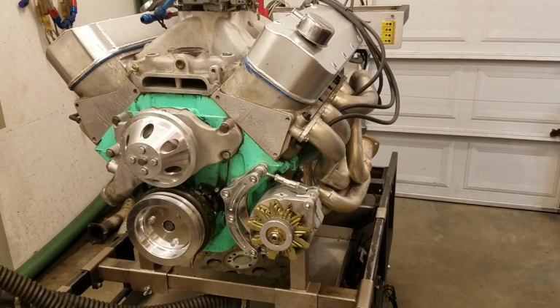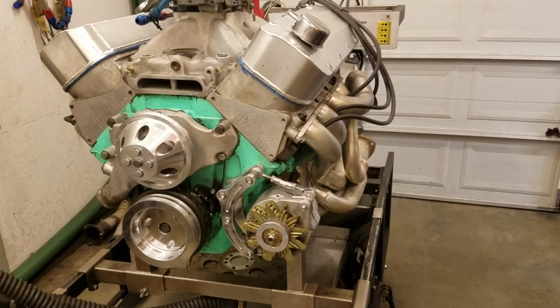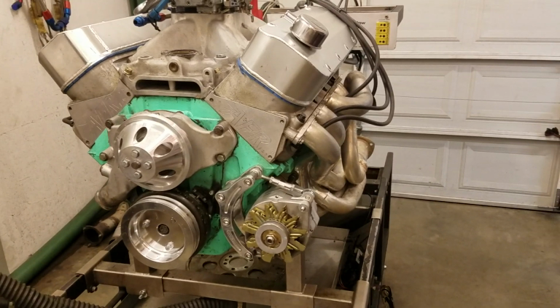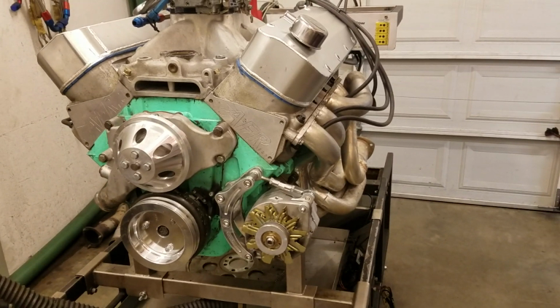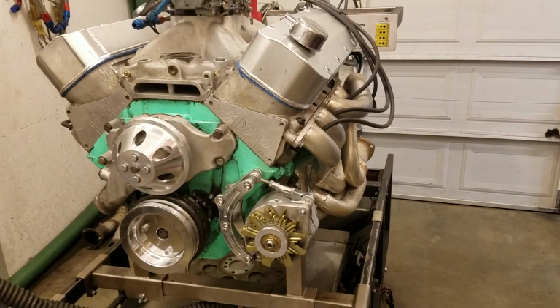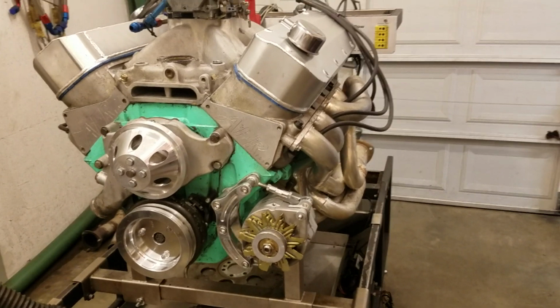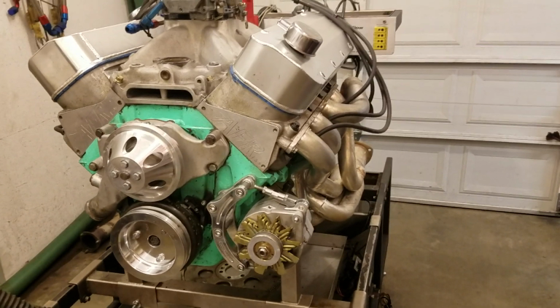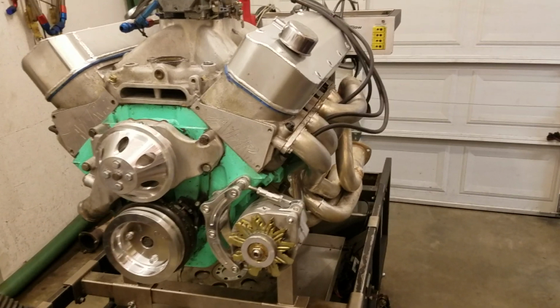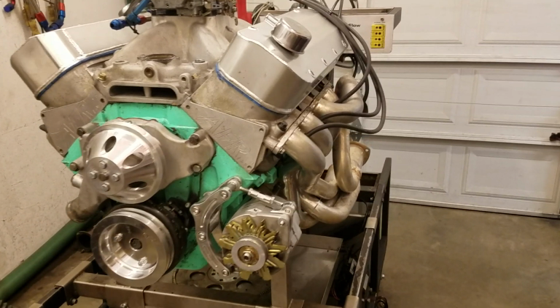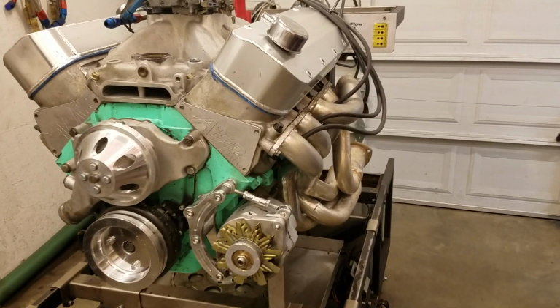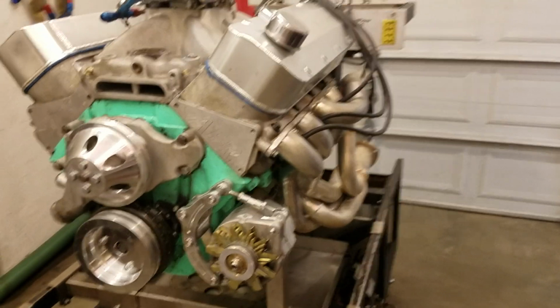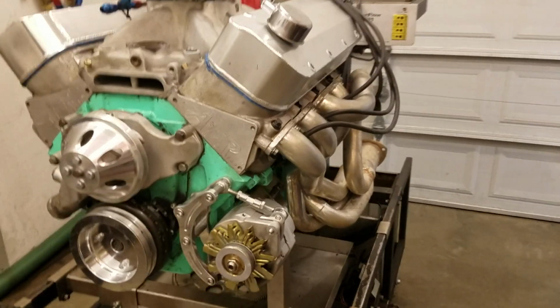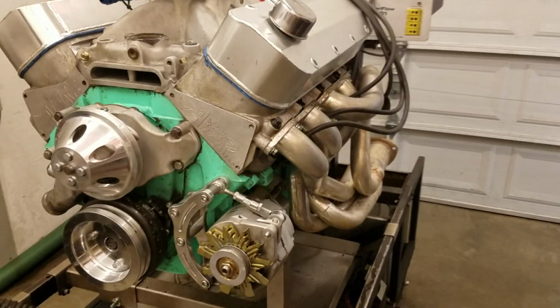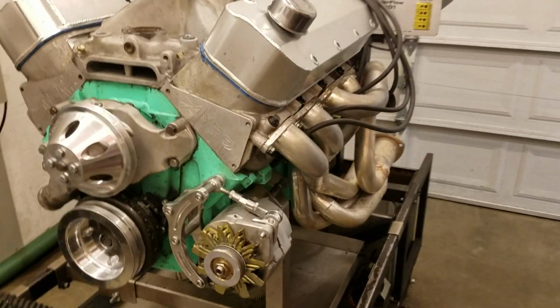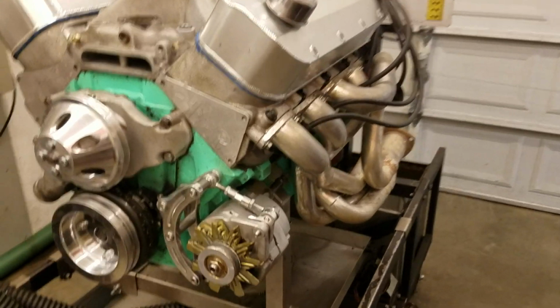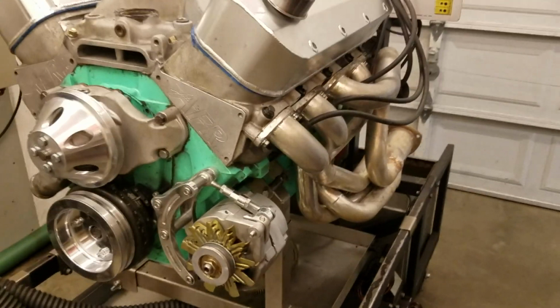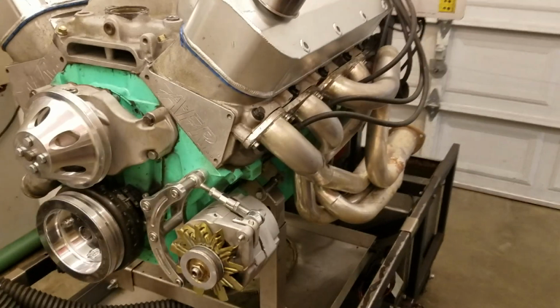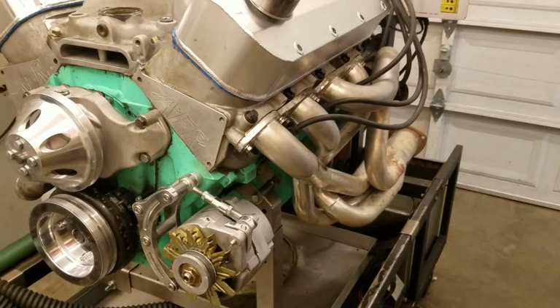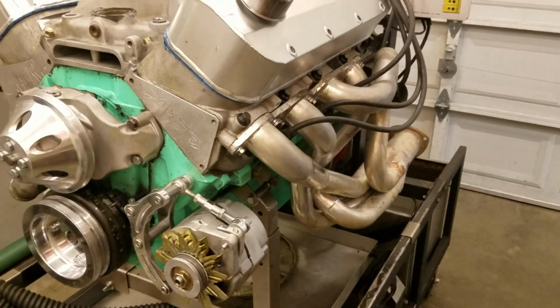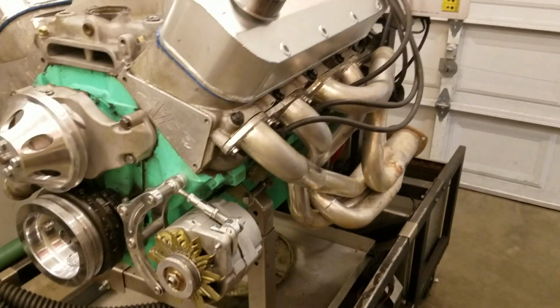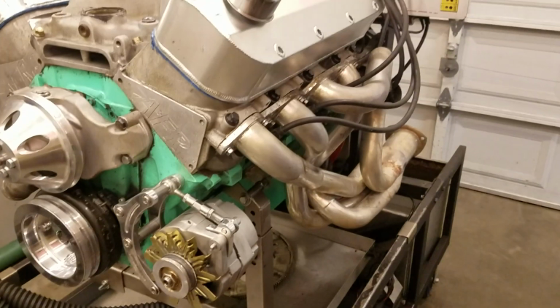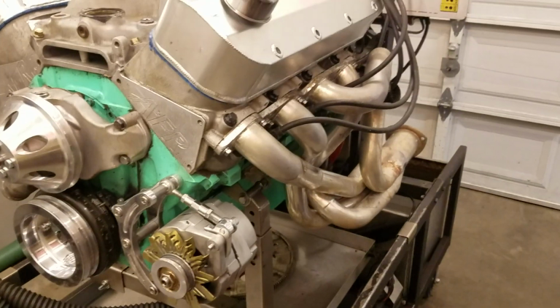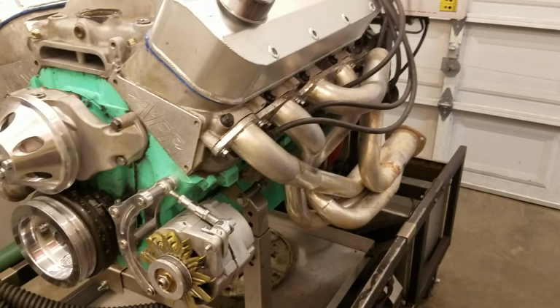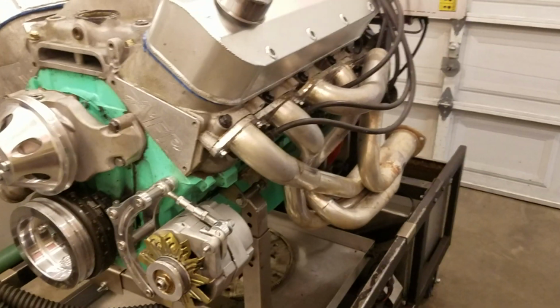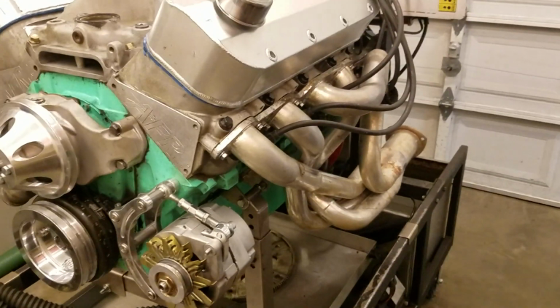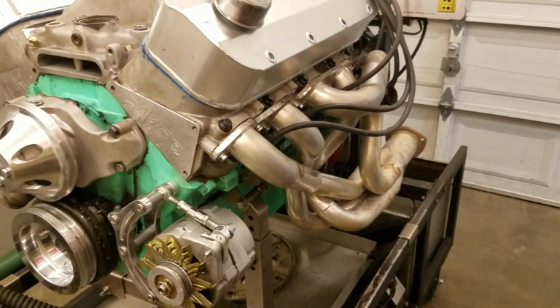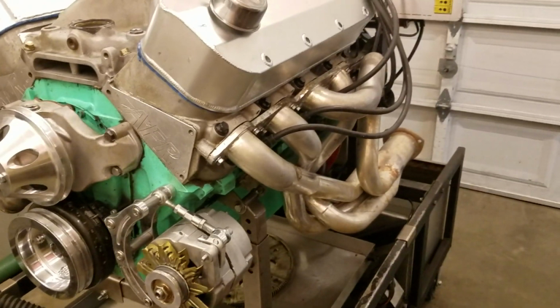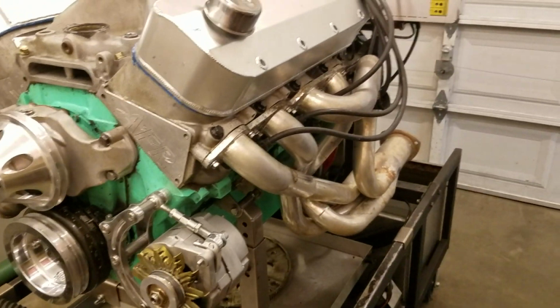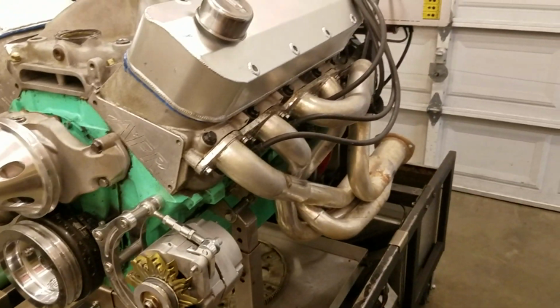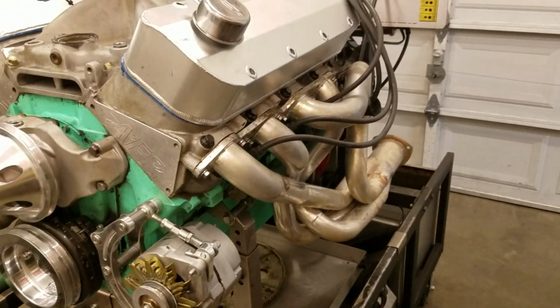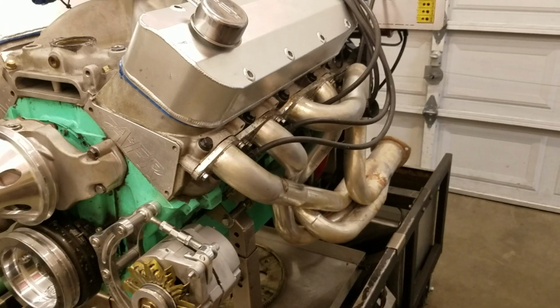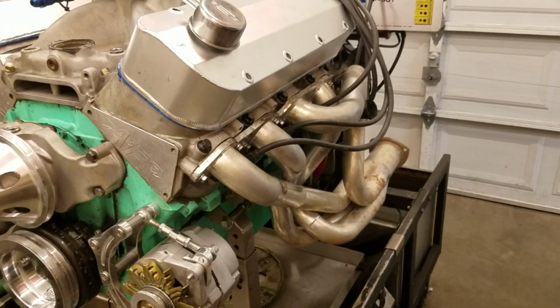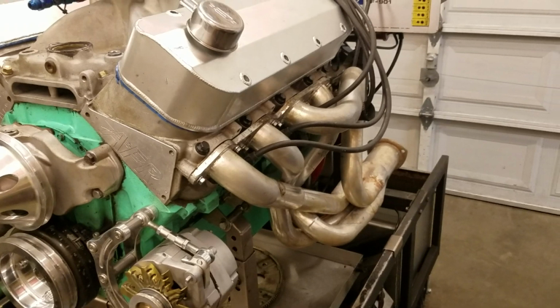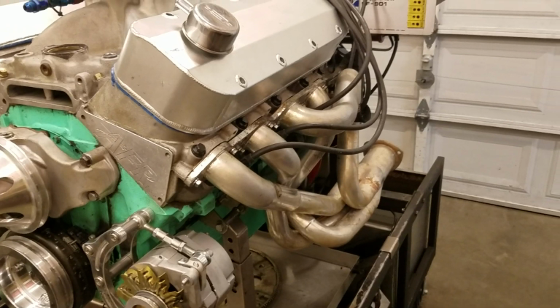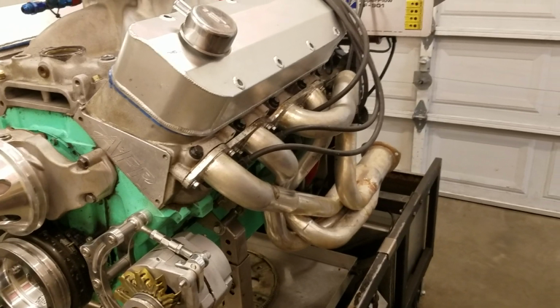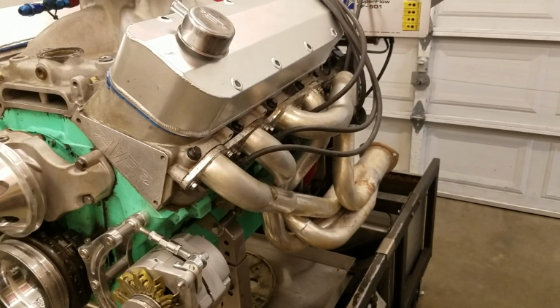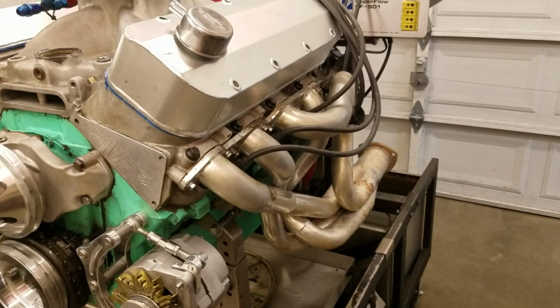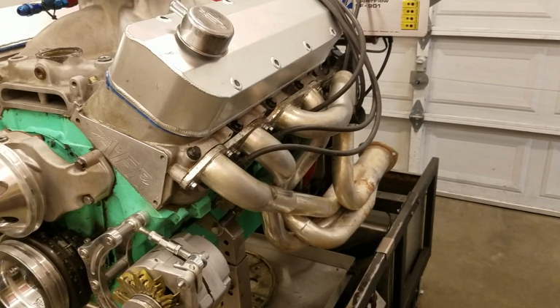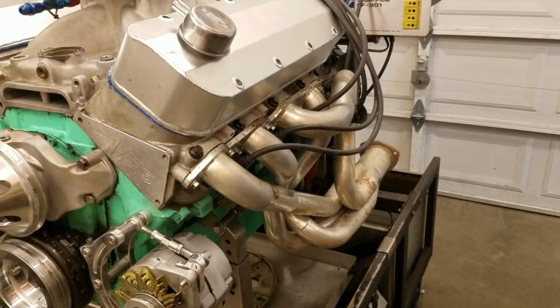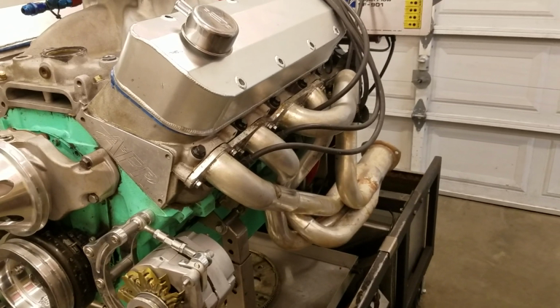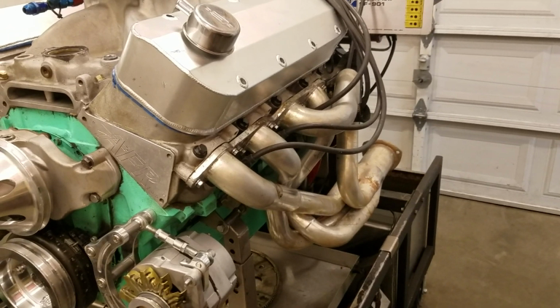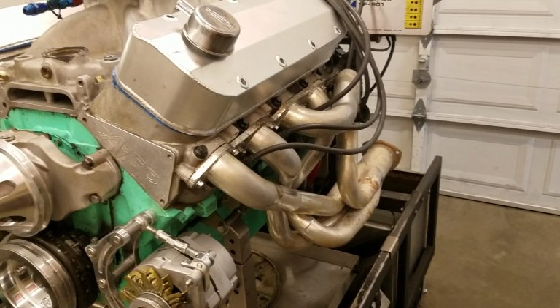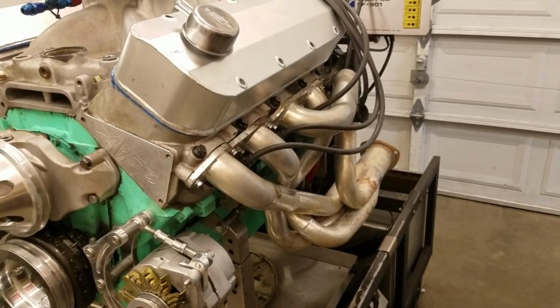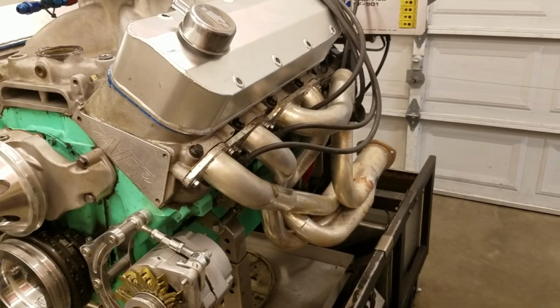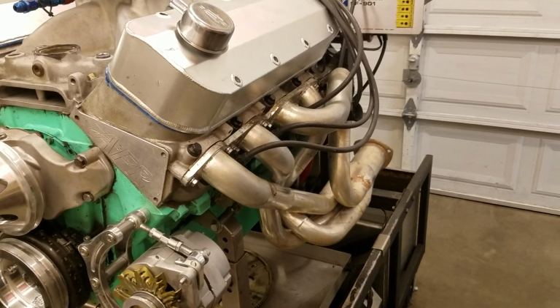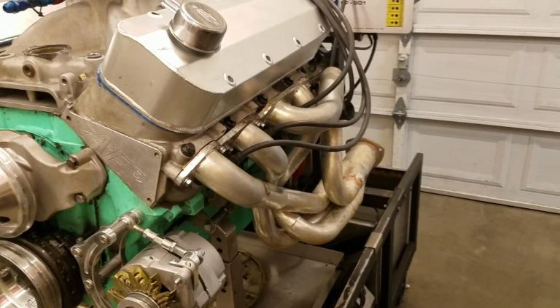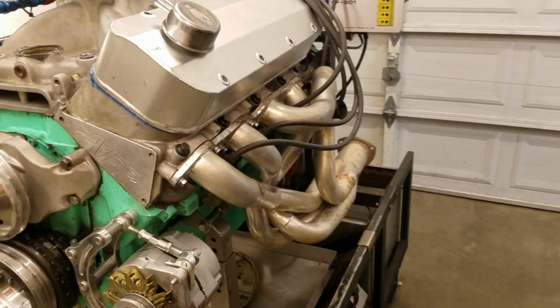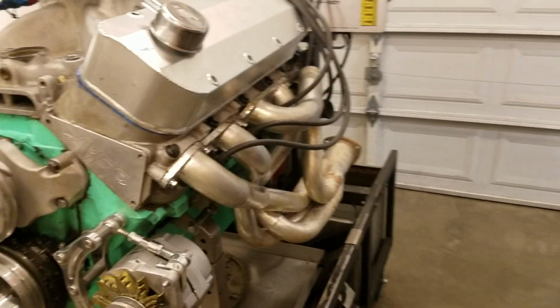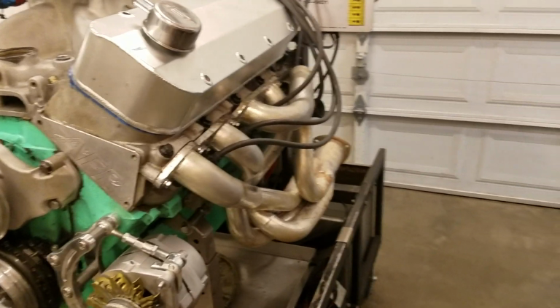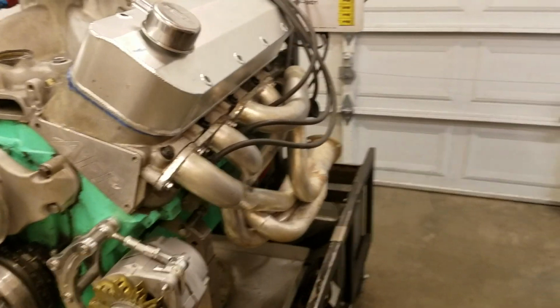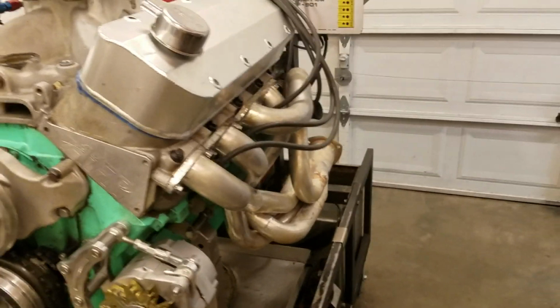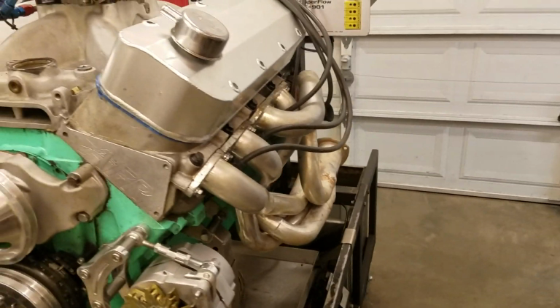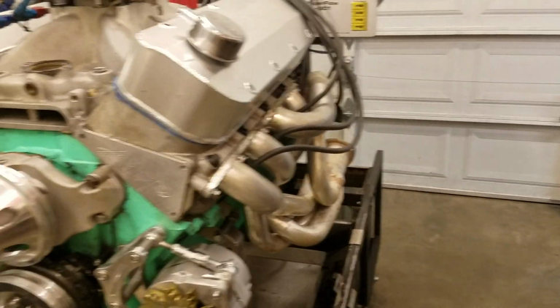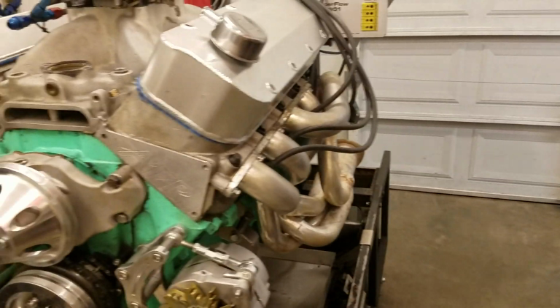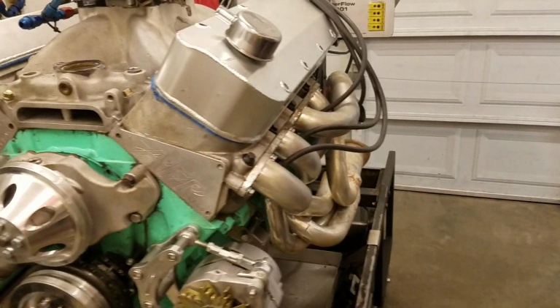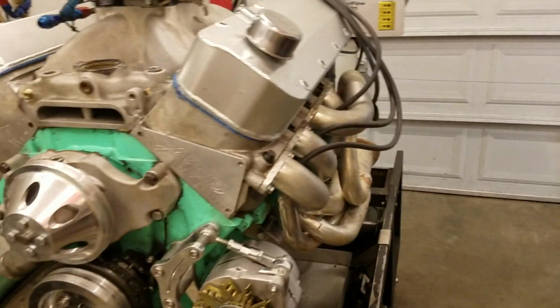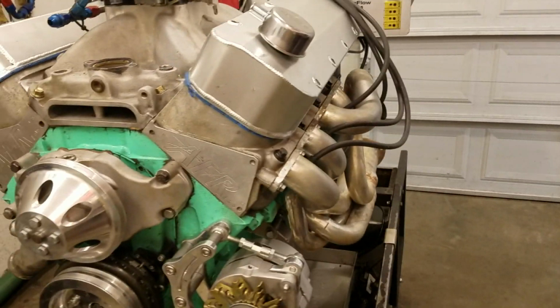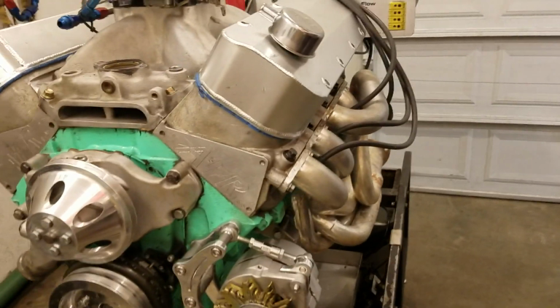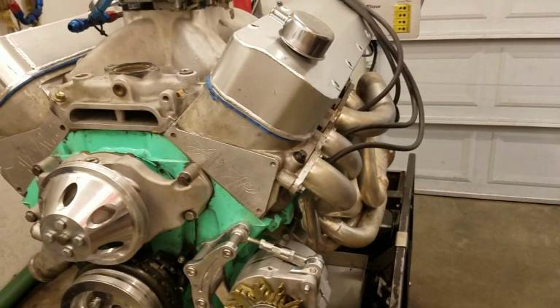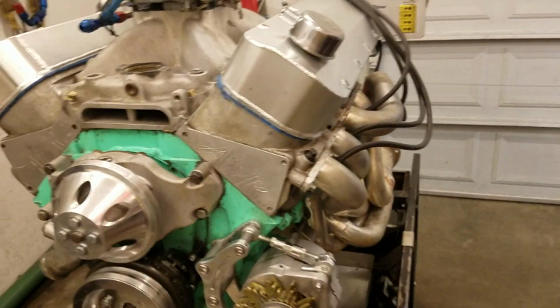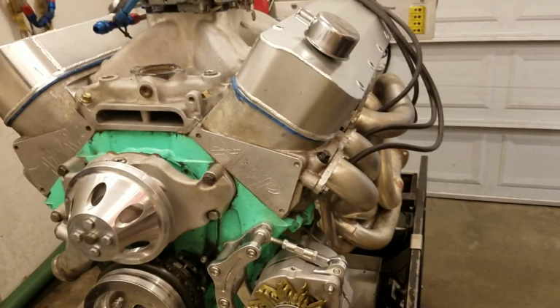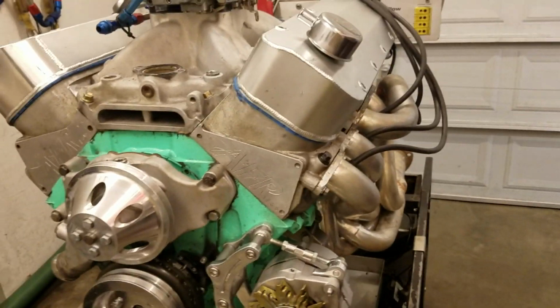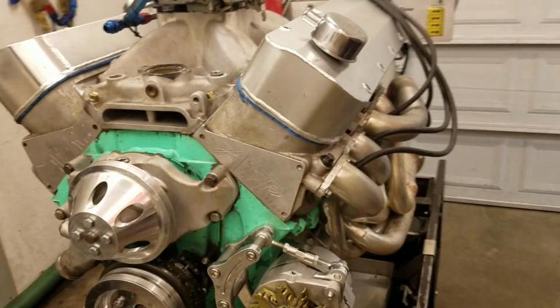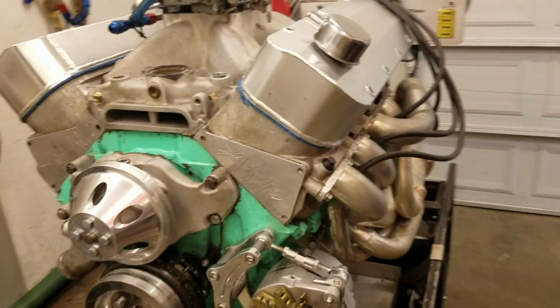We've got the 2-1/8 inch Hooker headers to a 3-1/2 inch collector — all the stuff I run on the car.